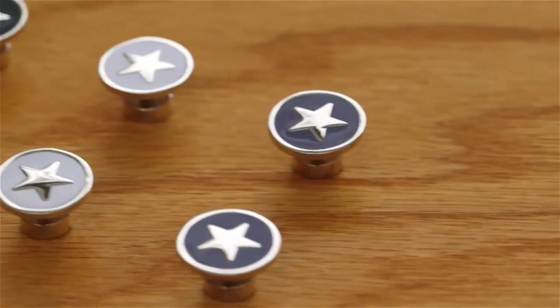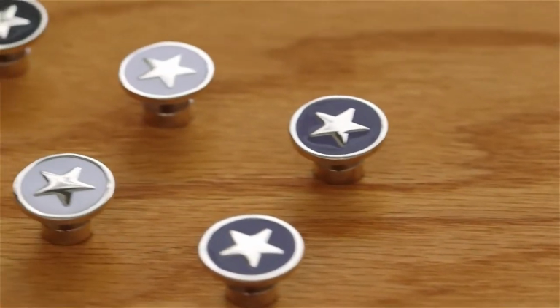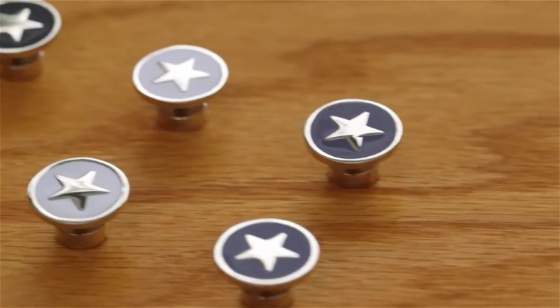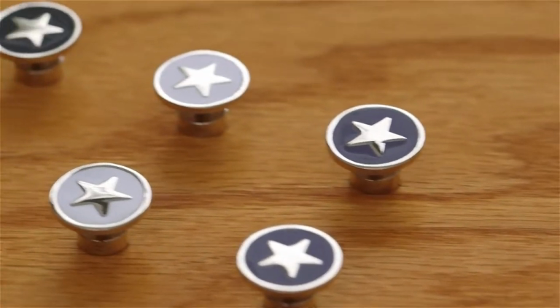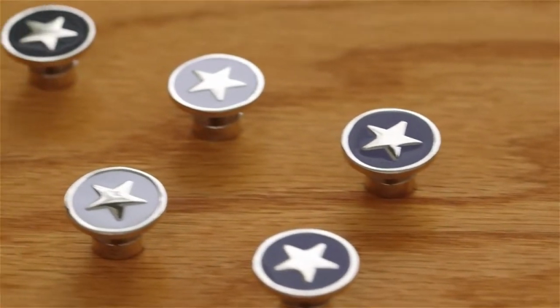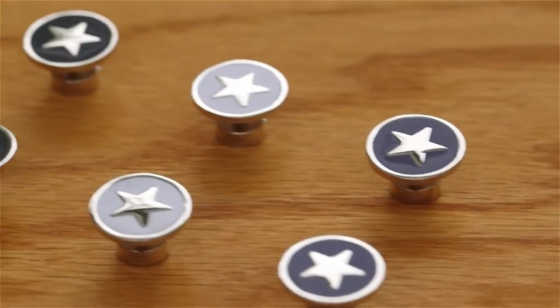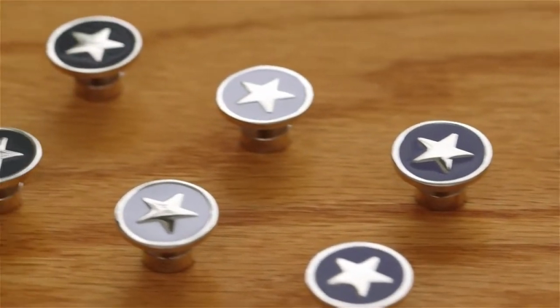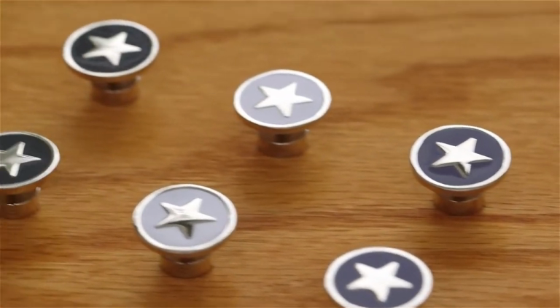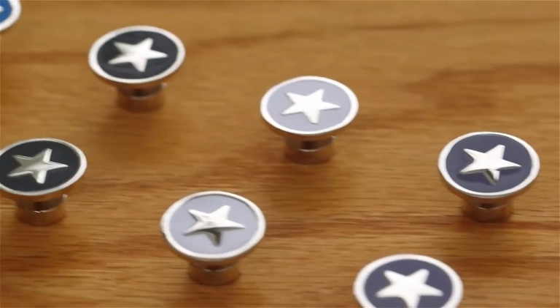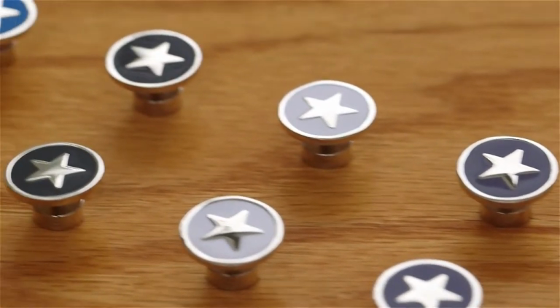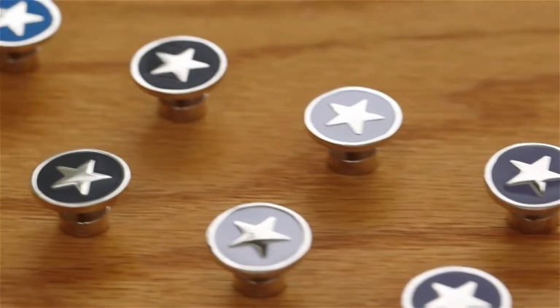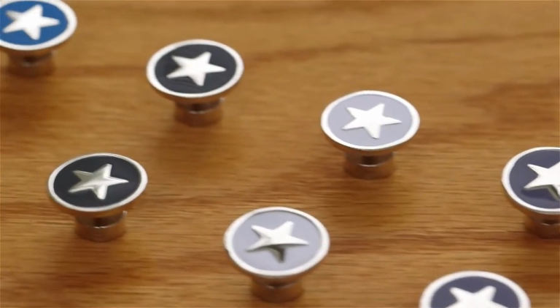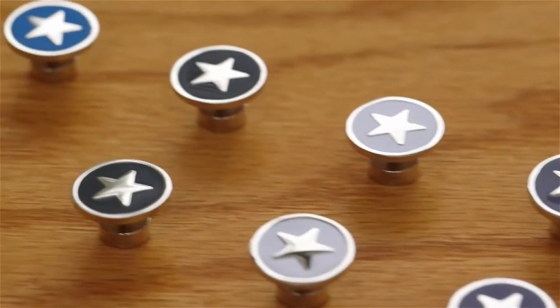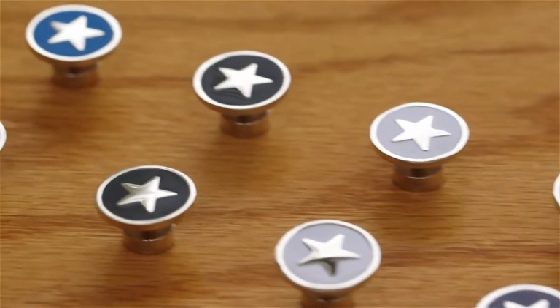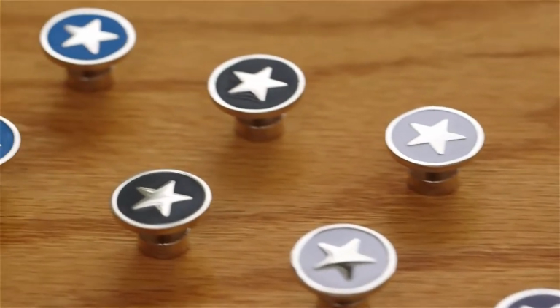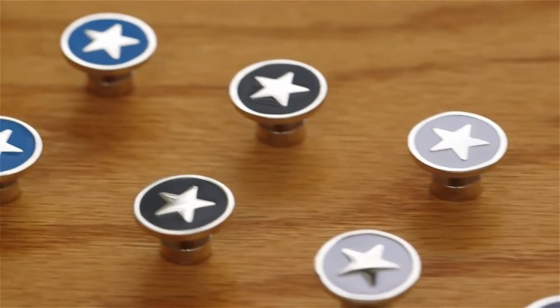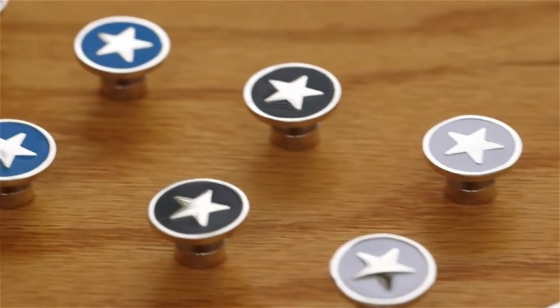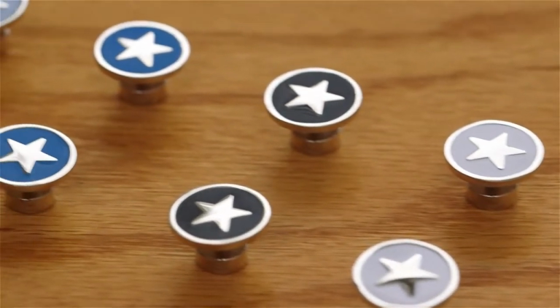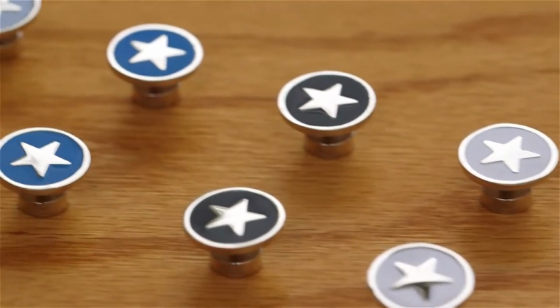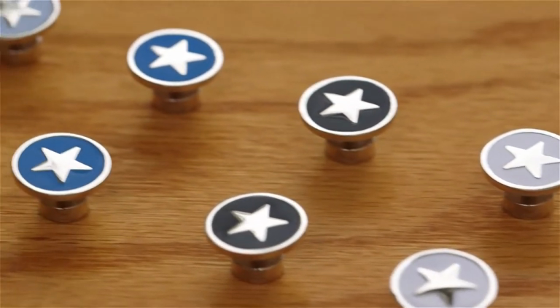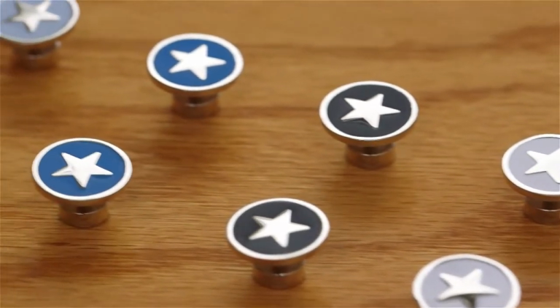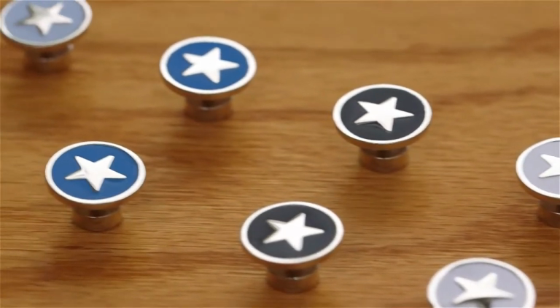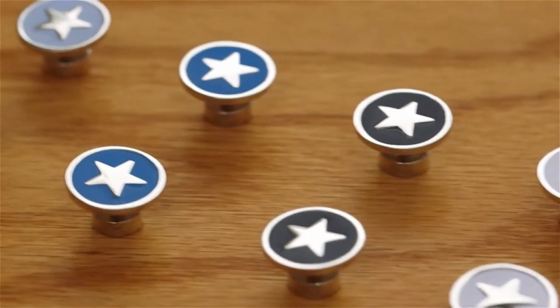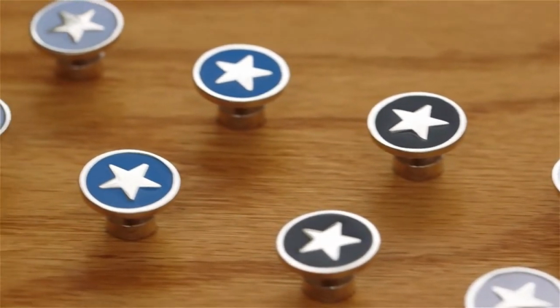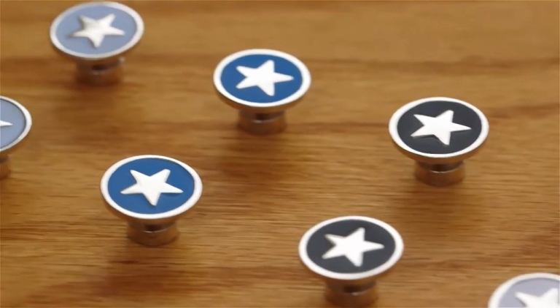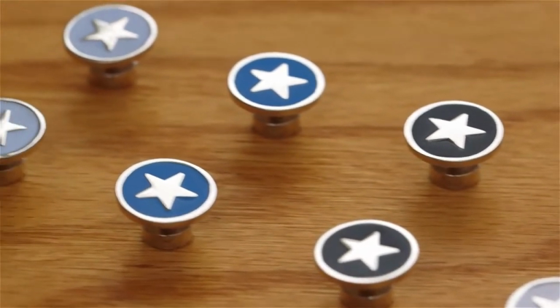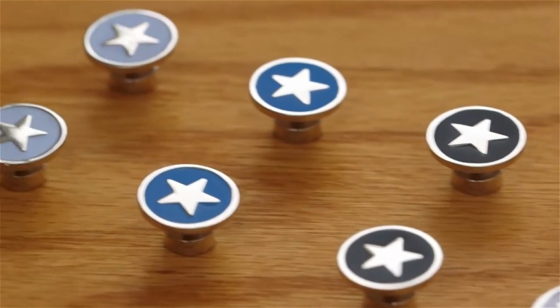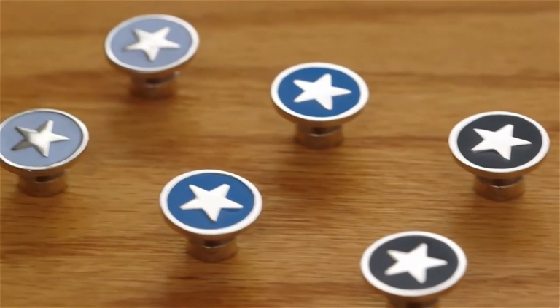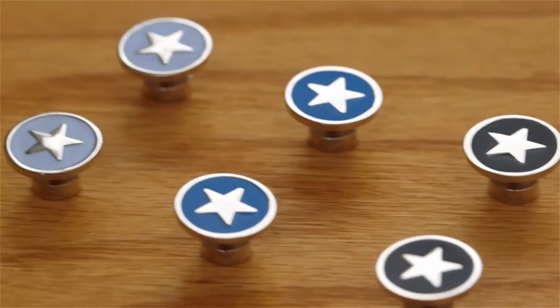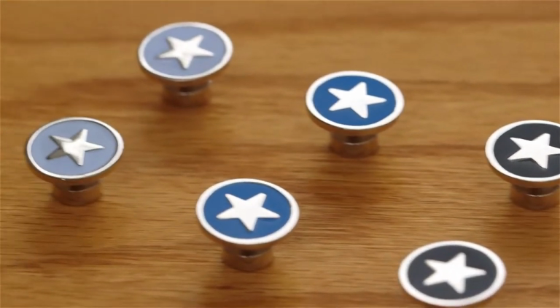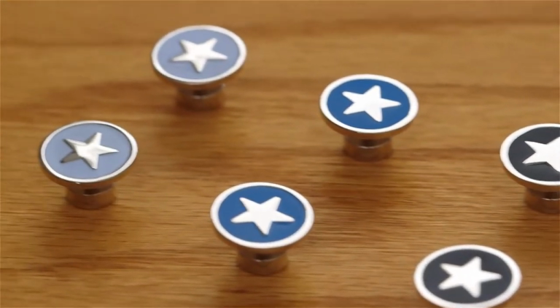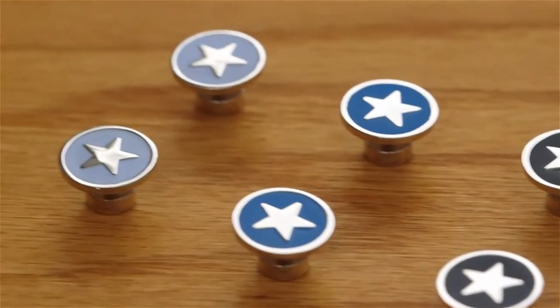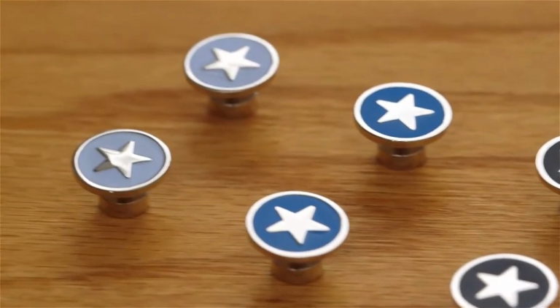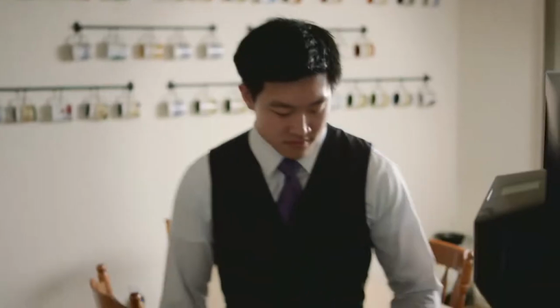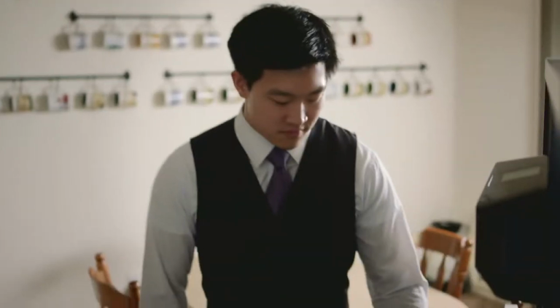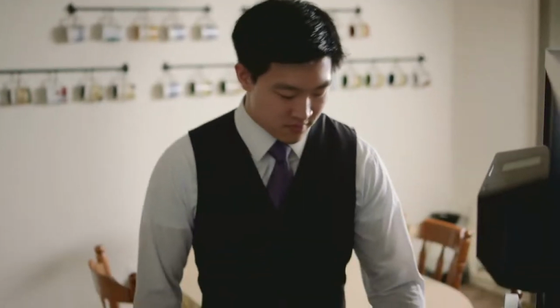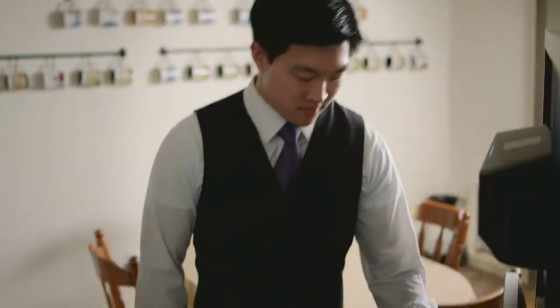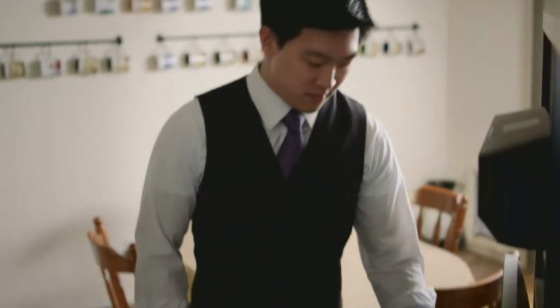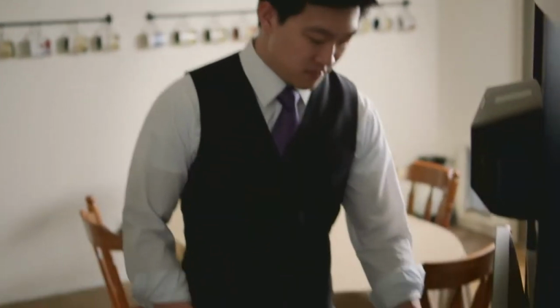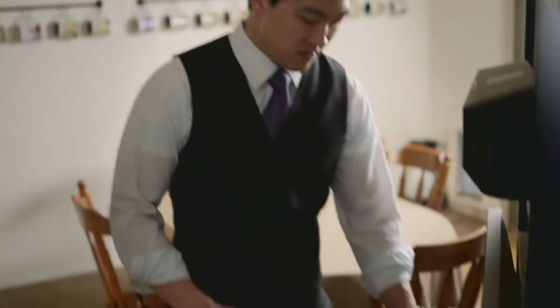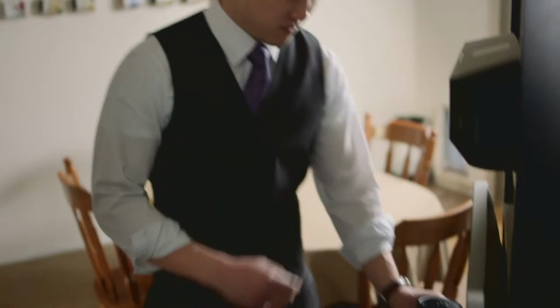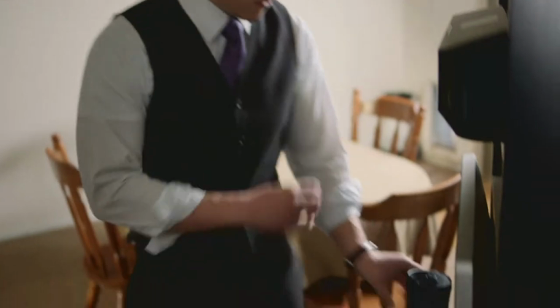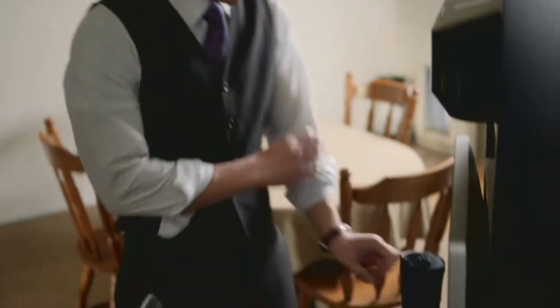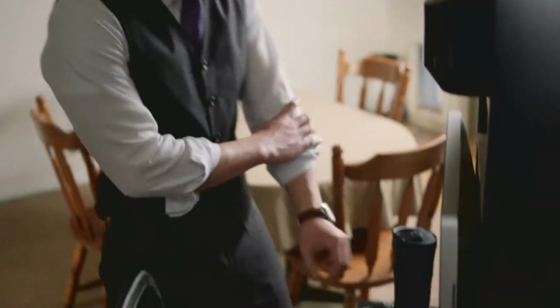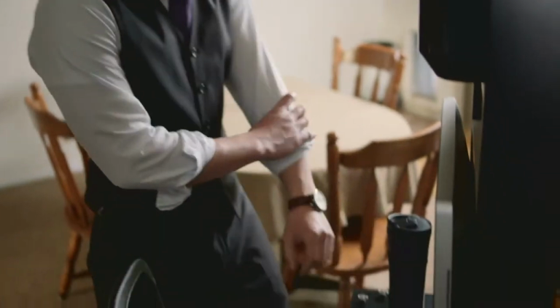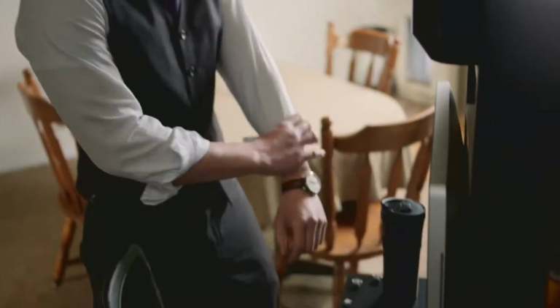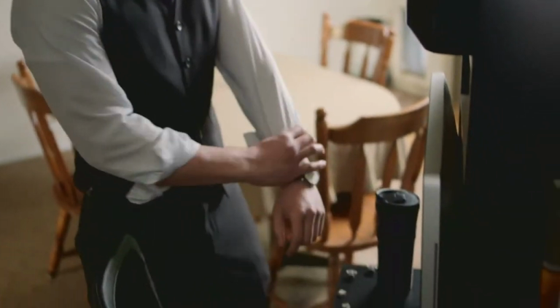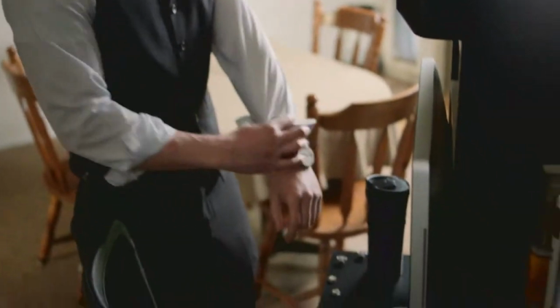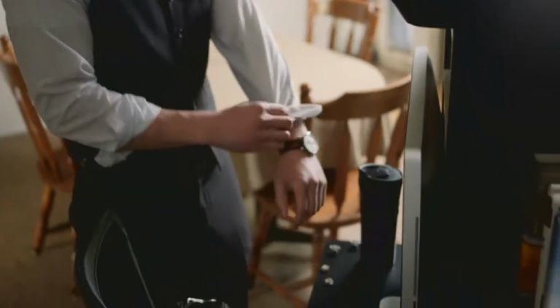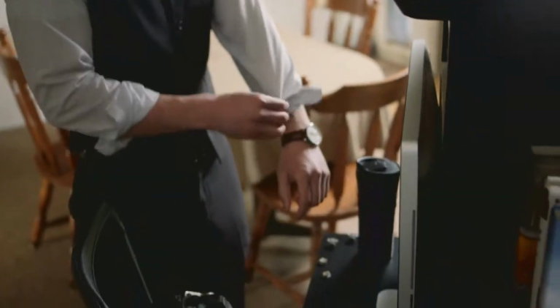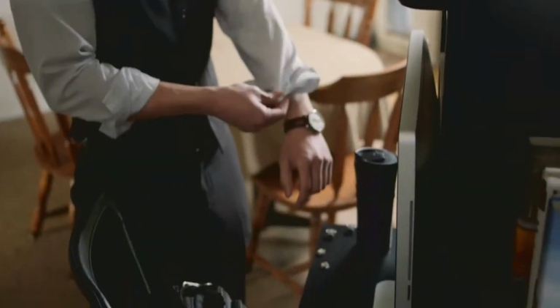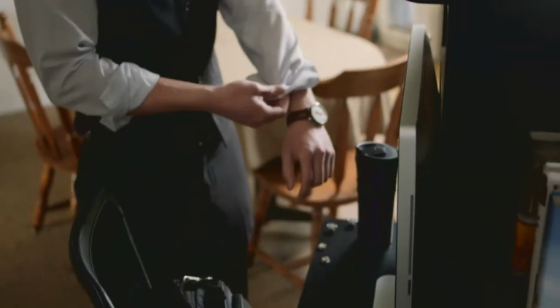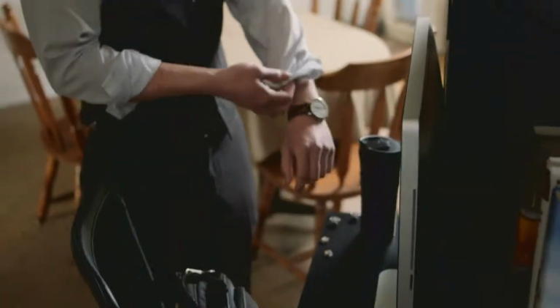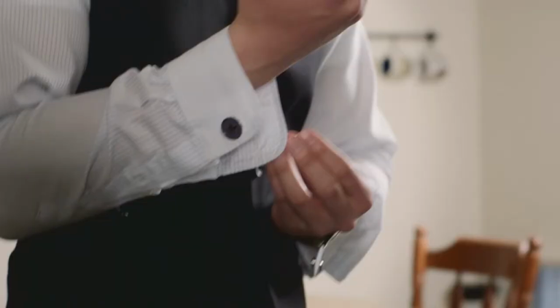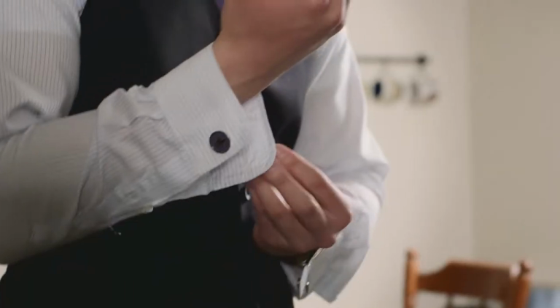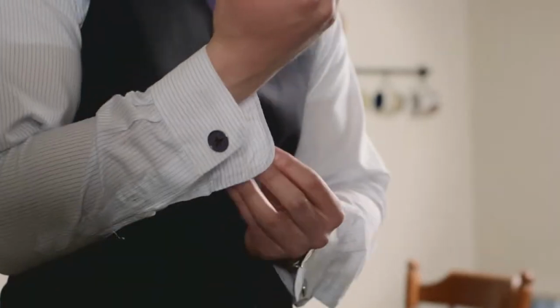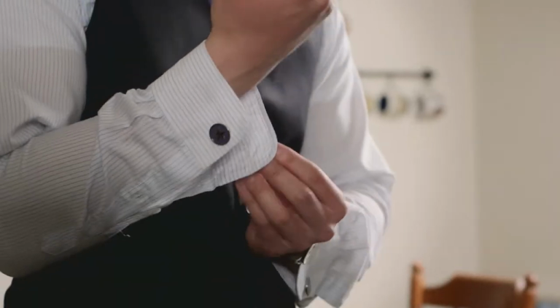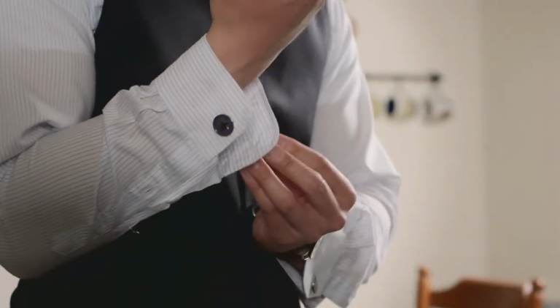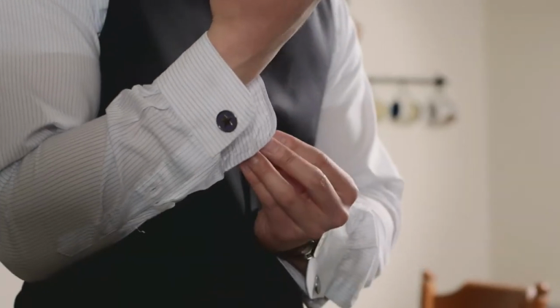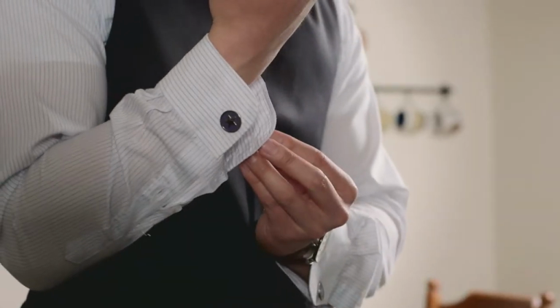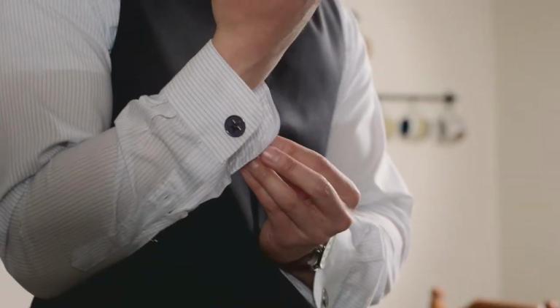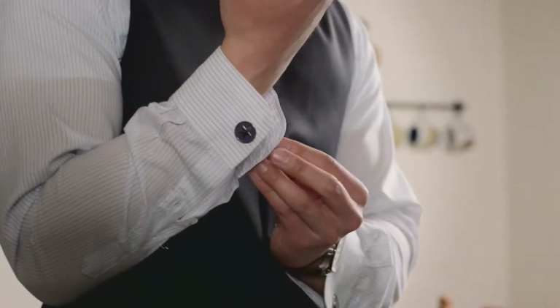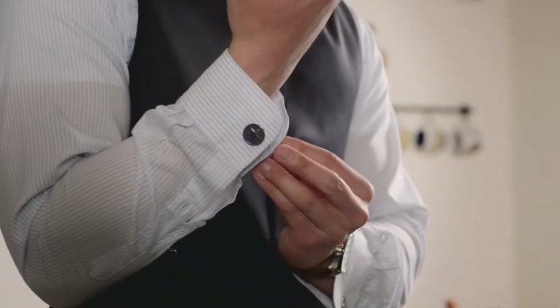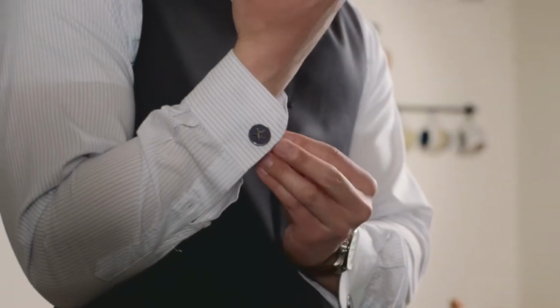Introducing AnyCuff — the very first pair of cufflinks that you can wear on a button cuff shirt. No French cuff required.